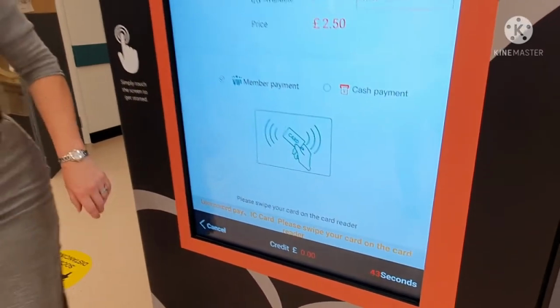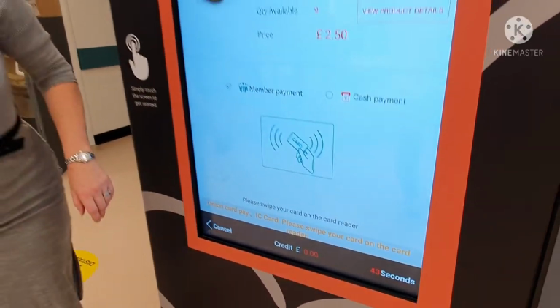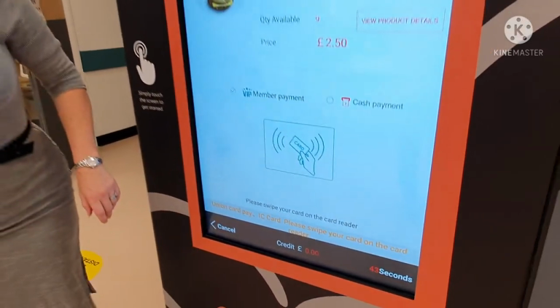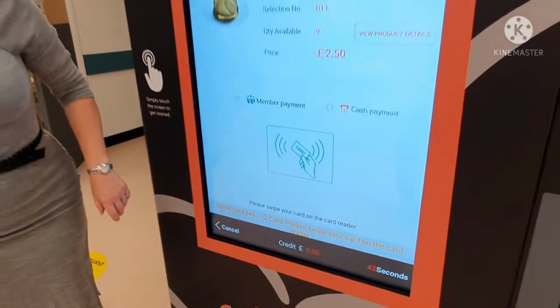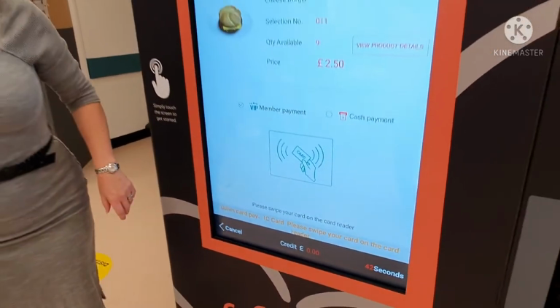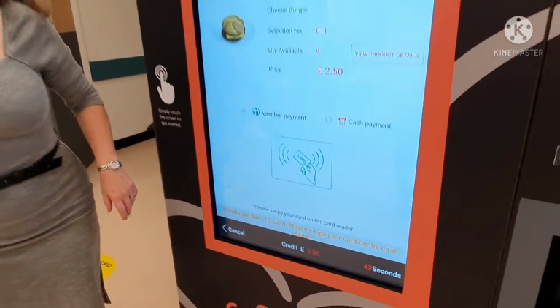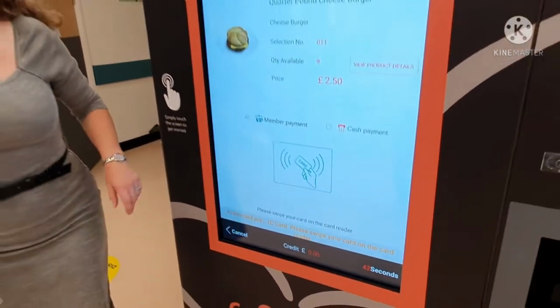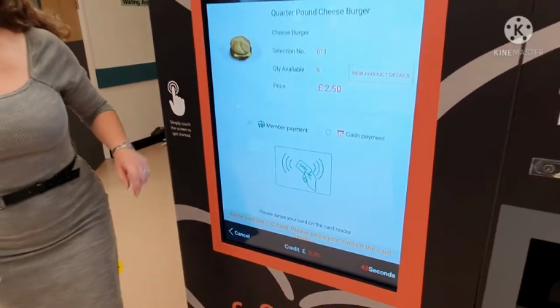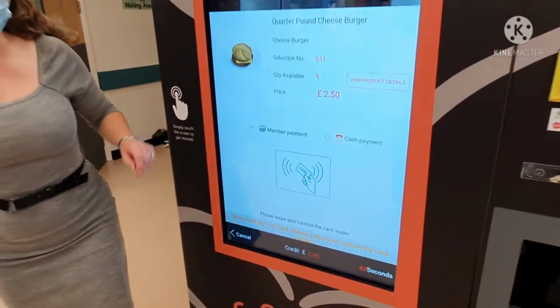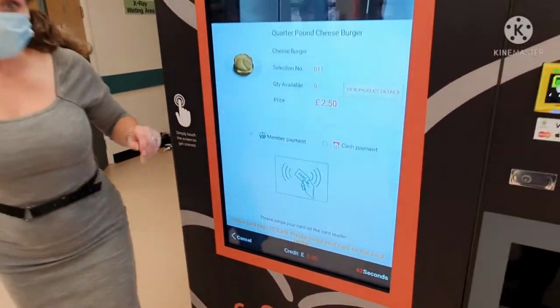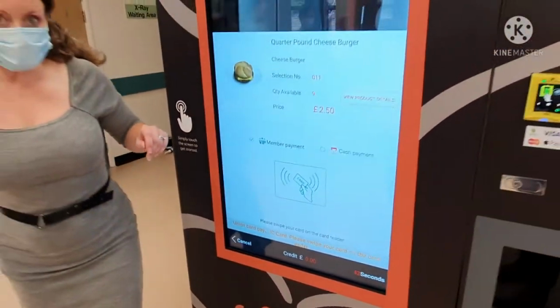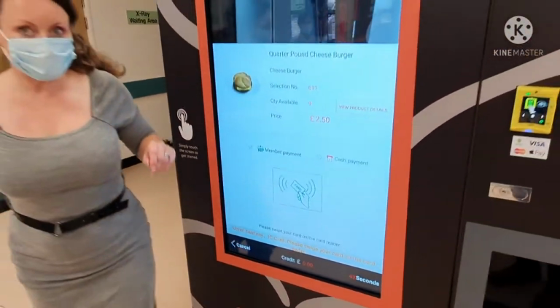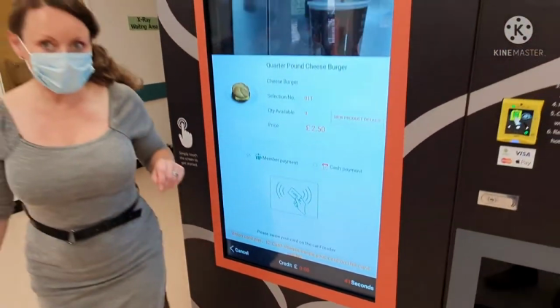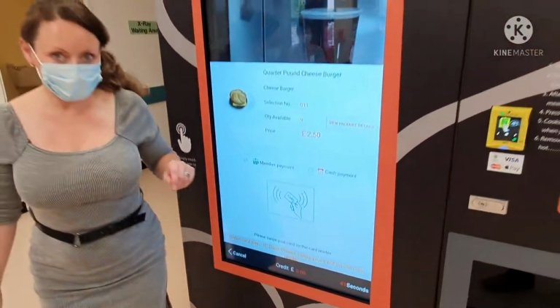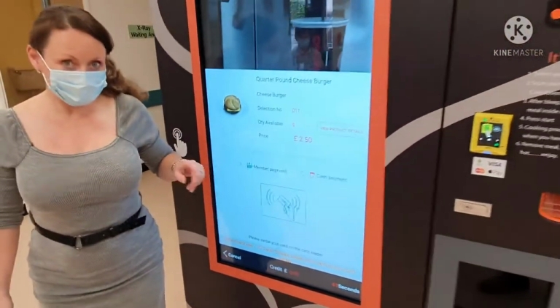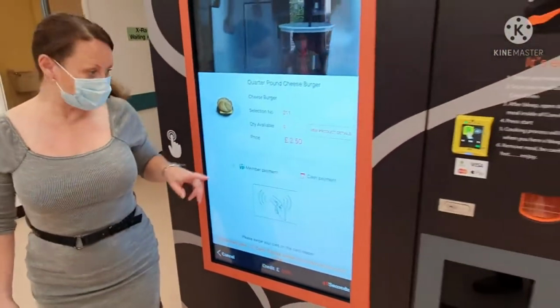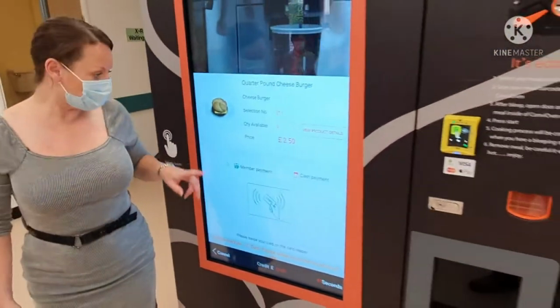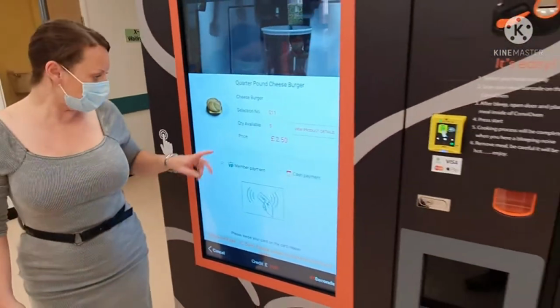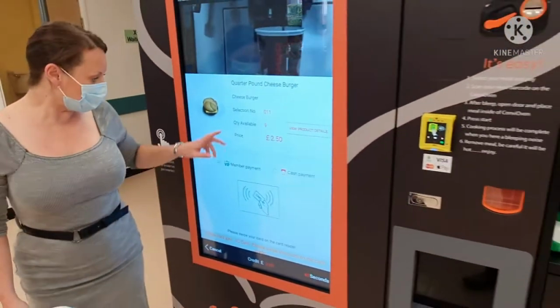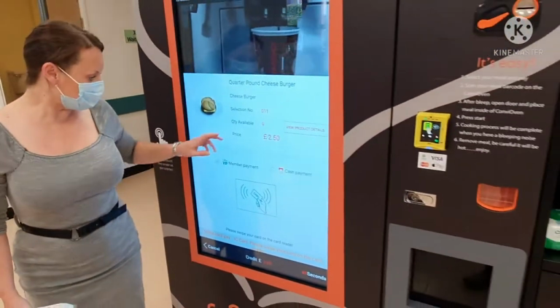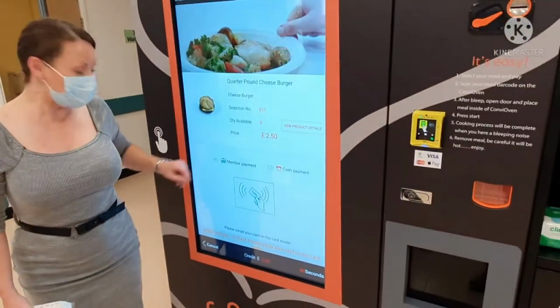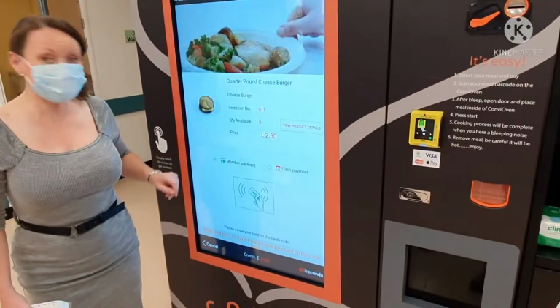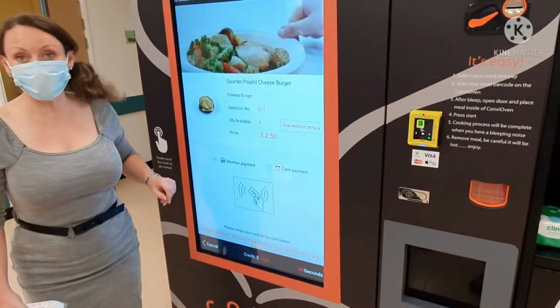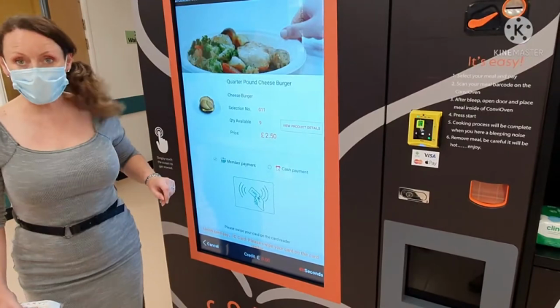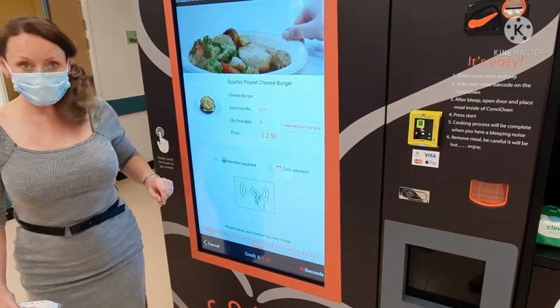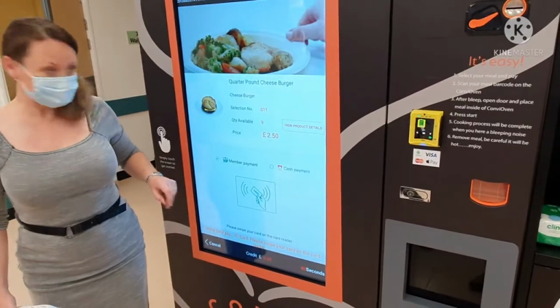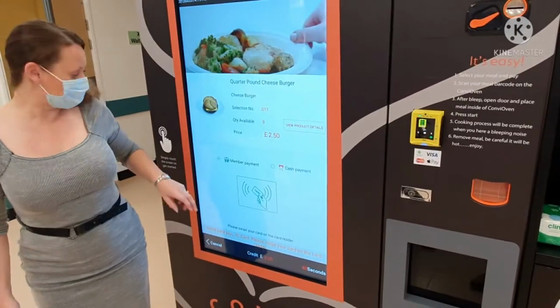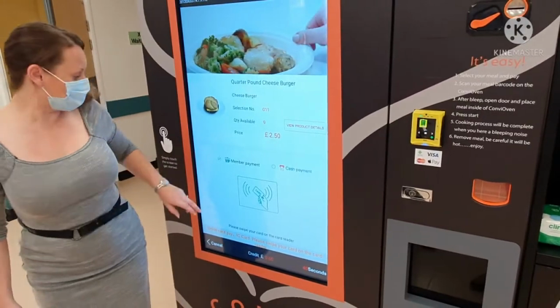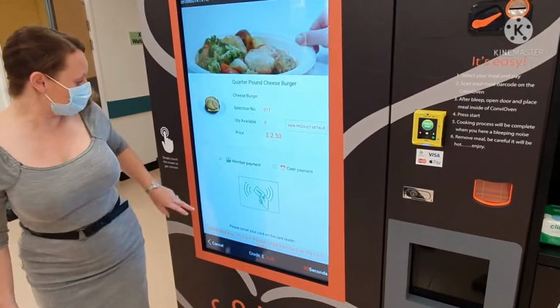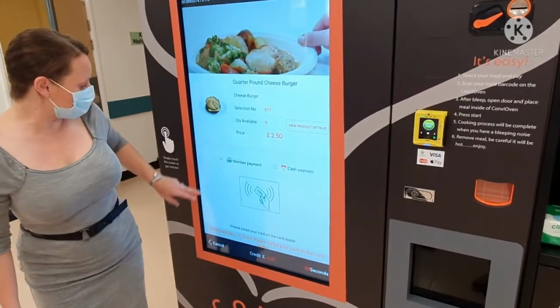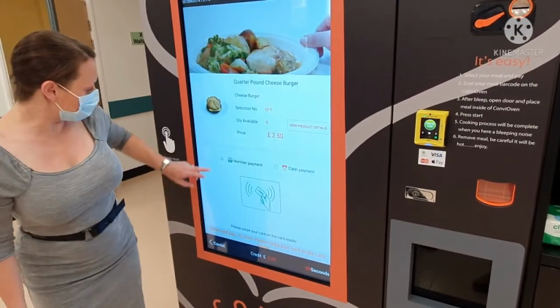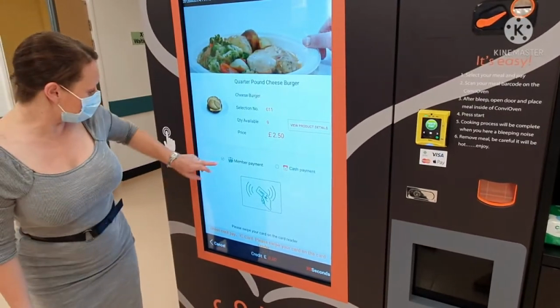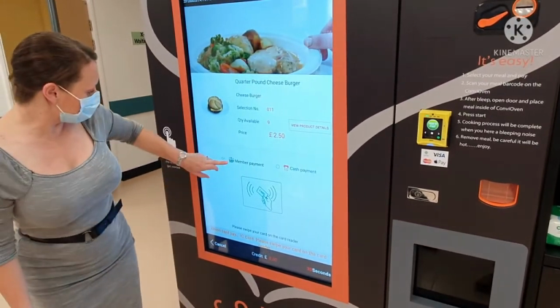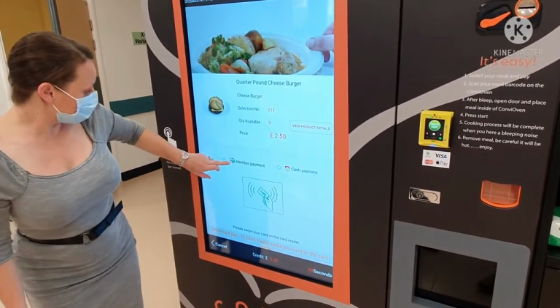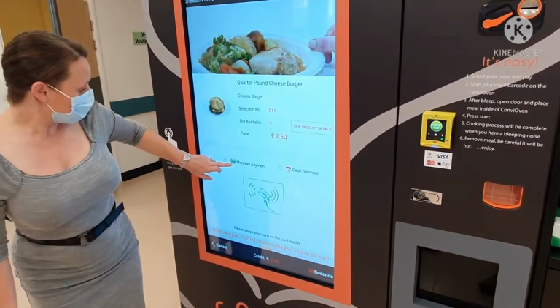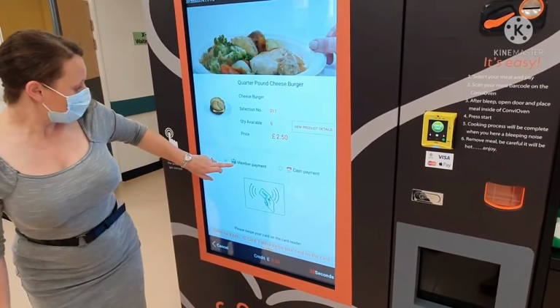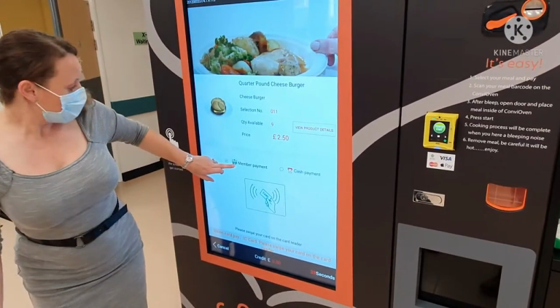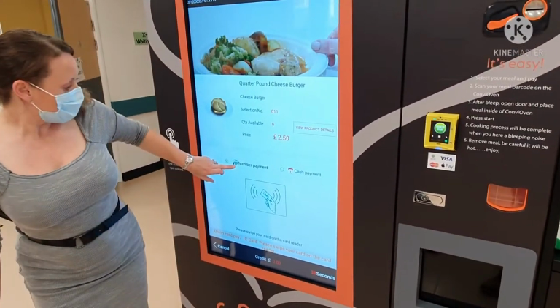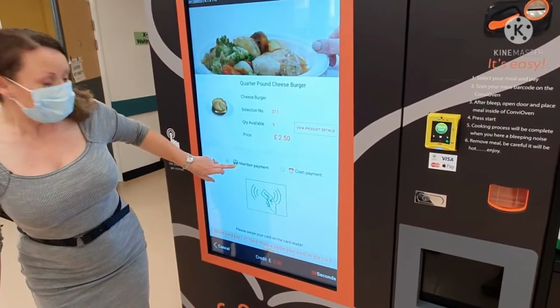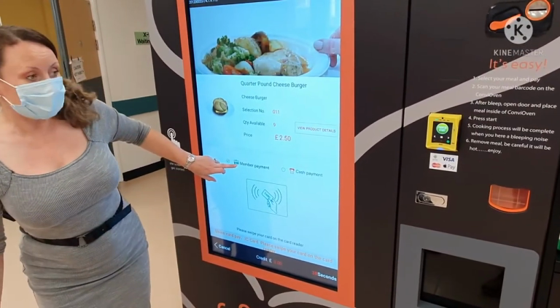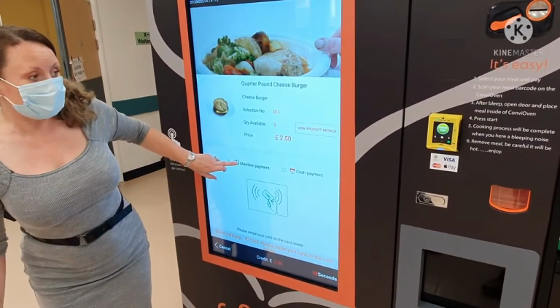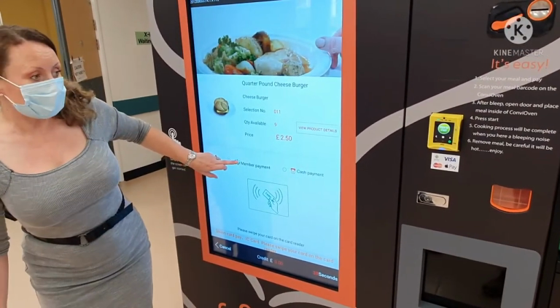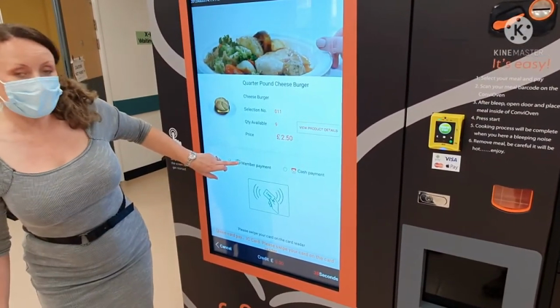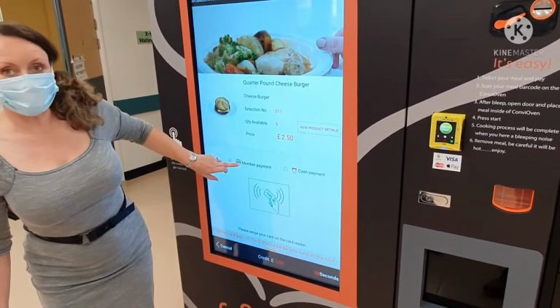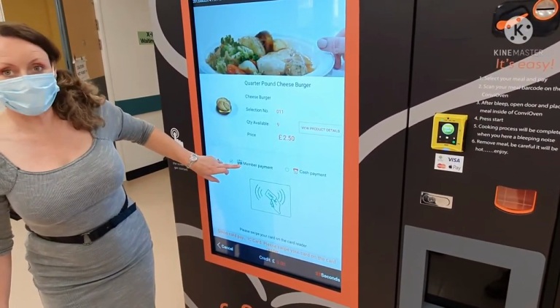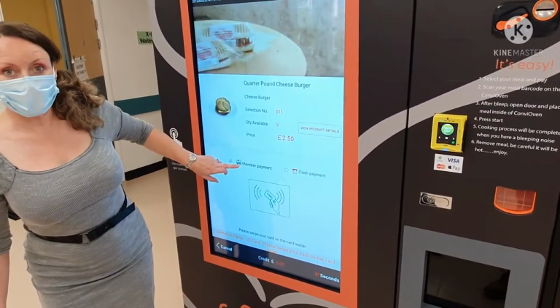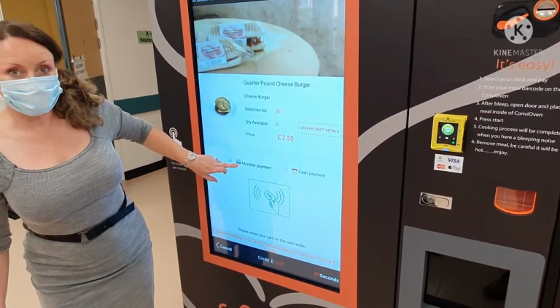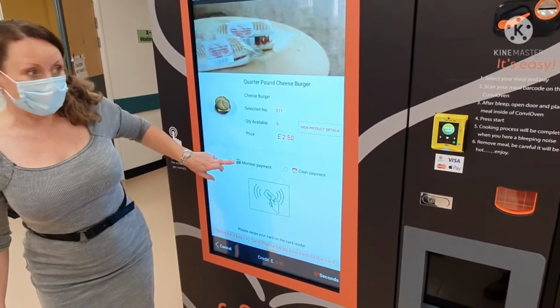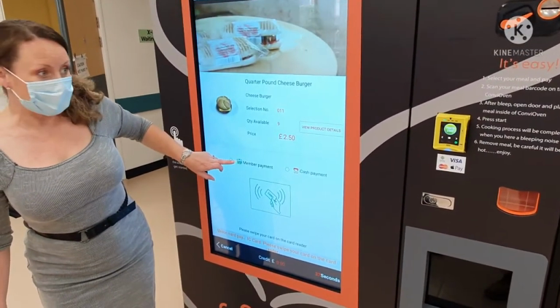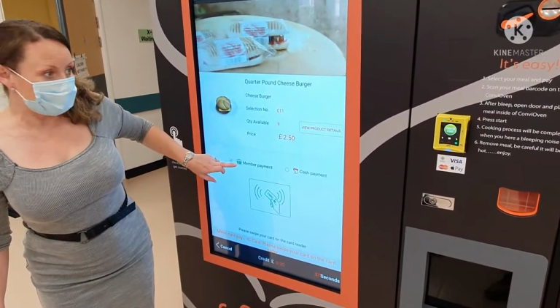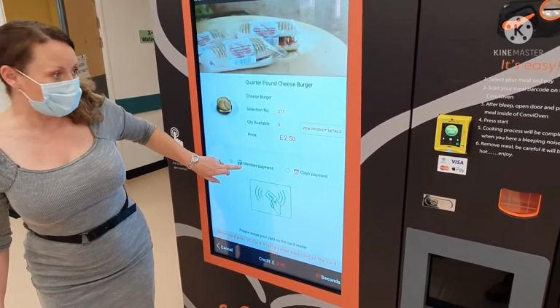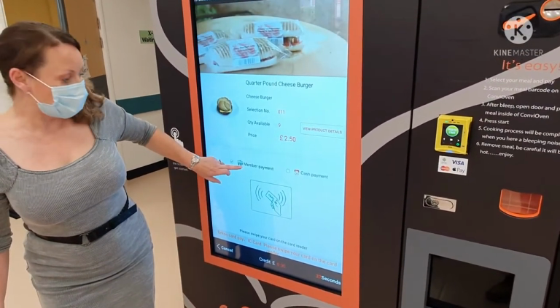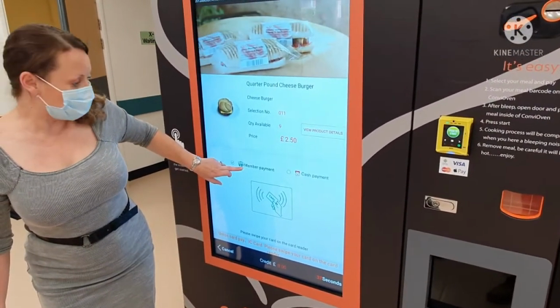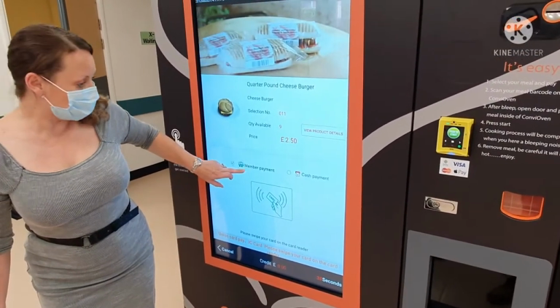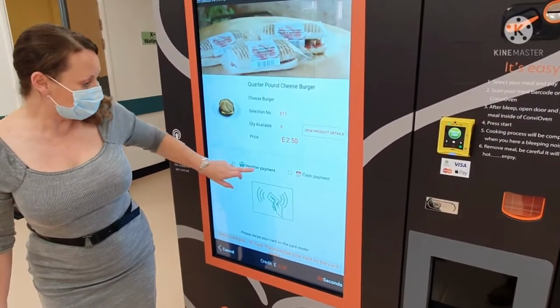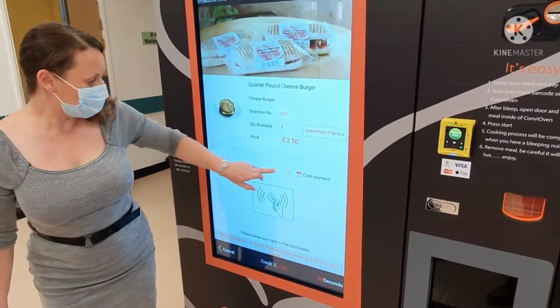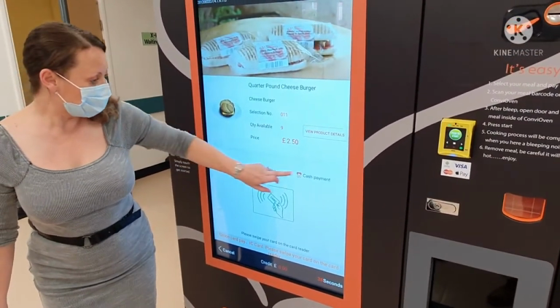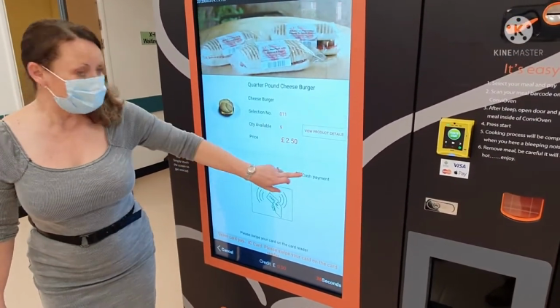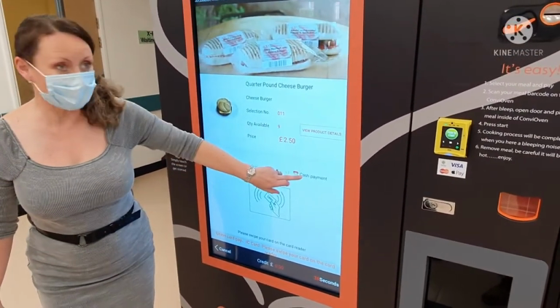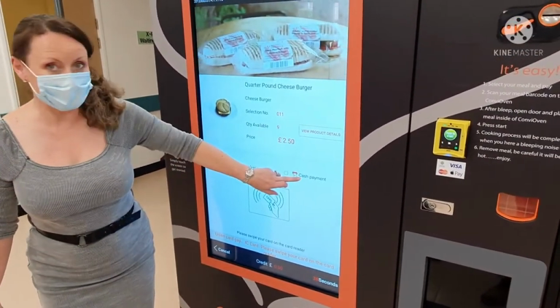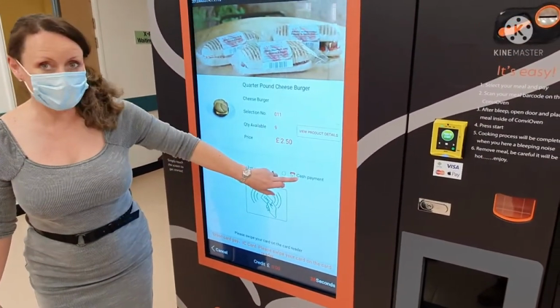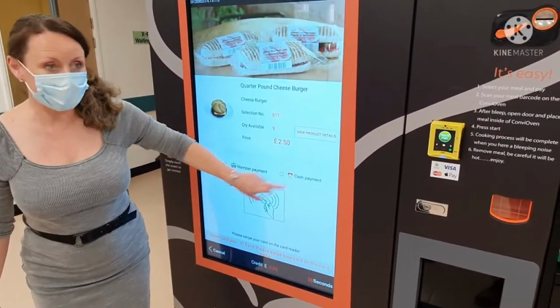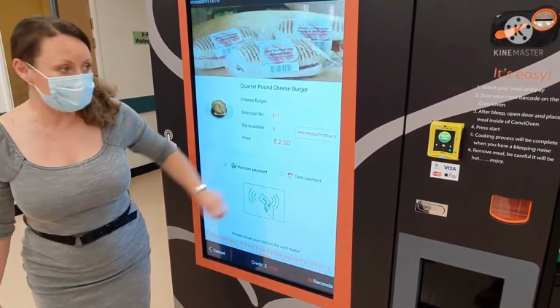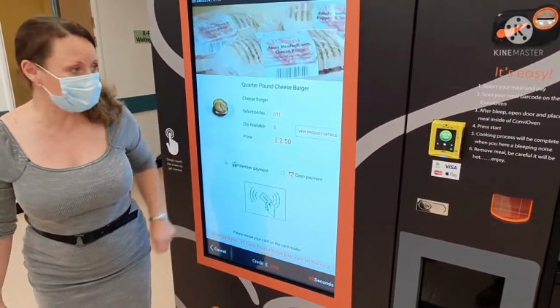Once you are ready to make the choice and pay for the product, you can either pay by card or by cash.